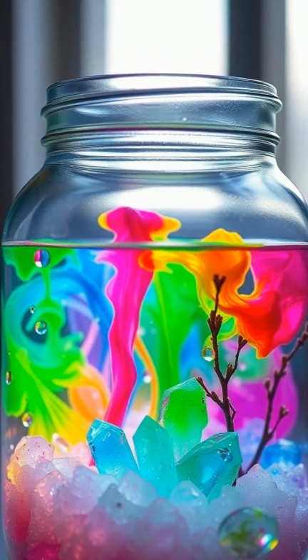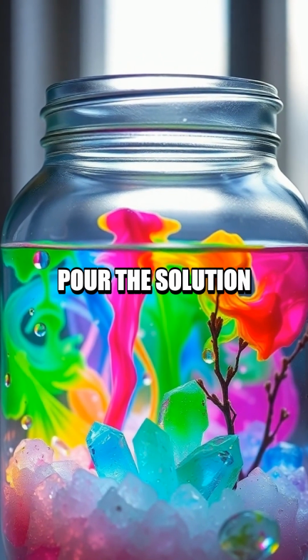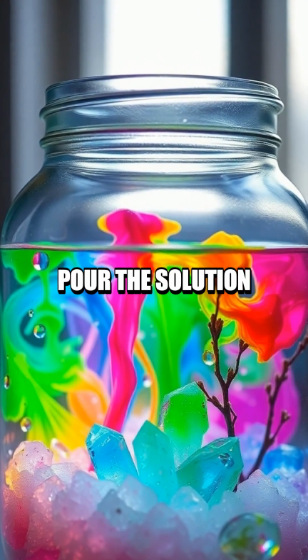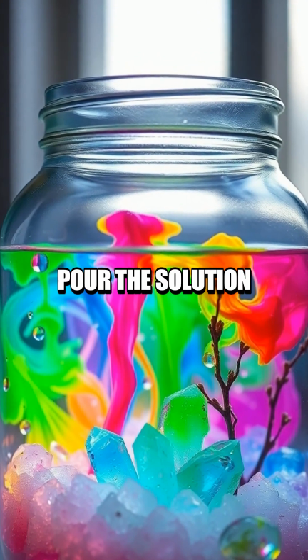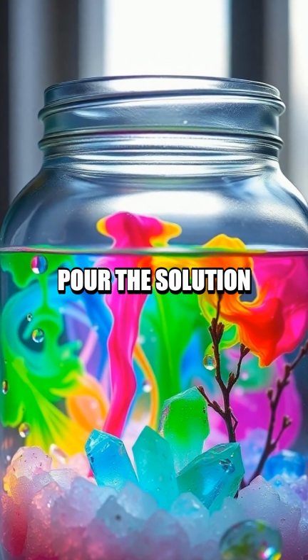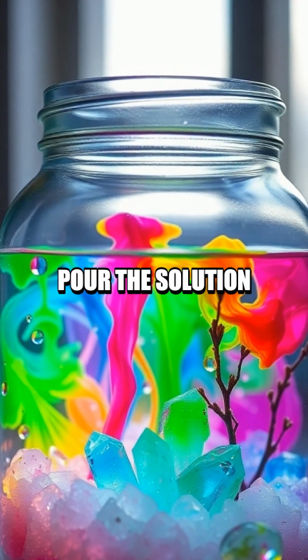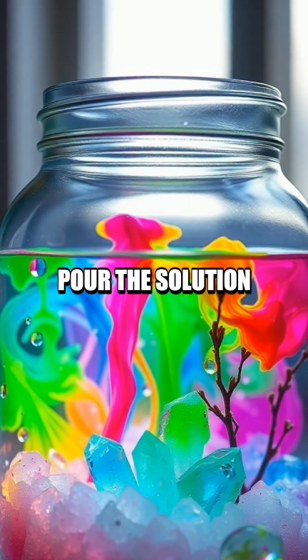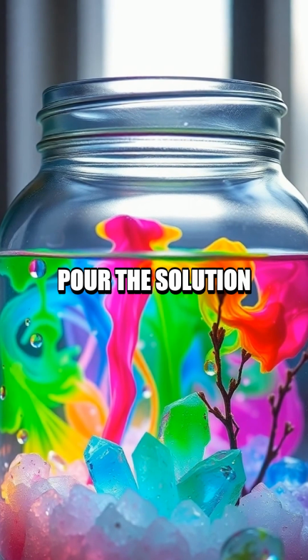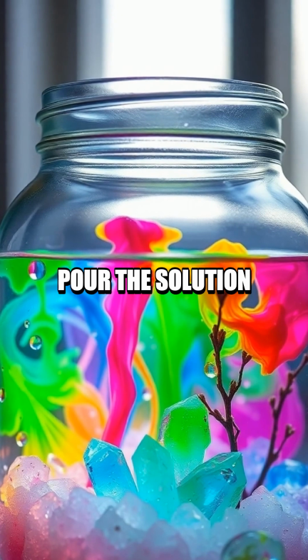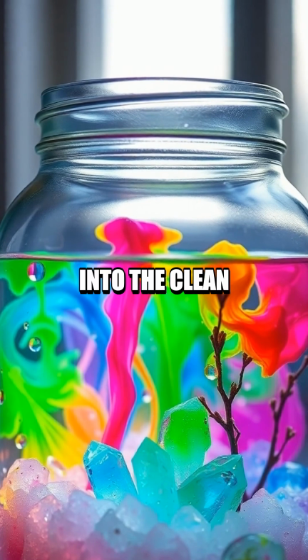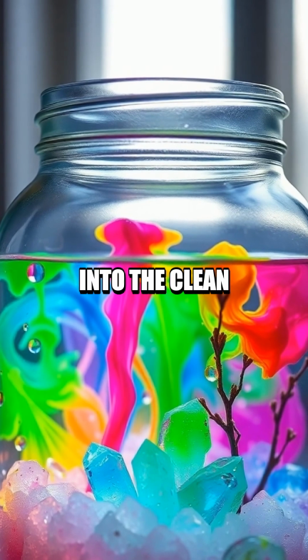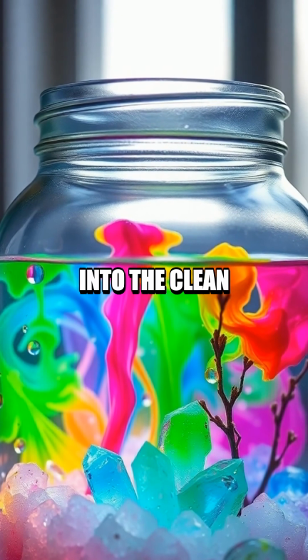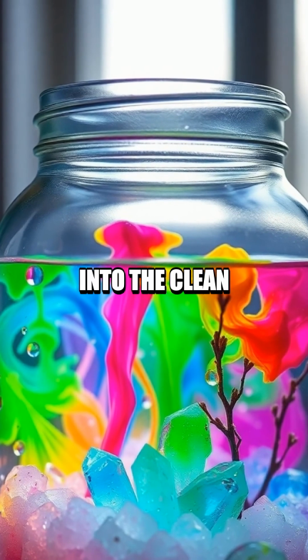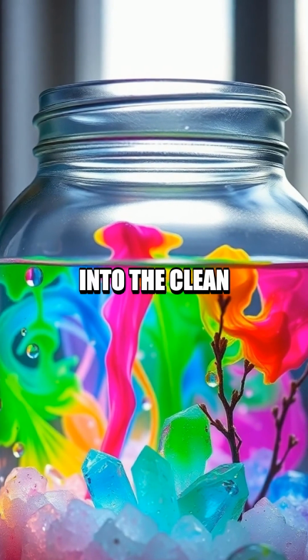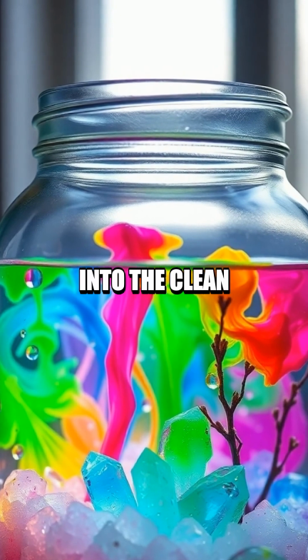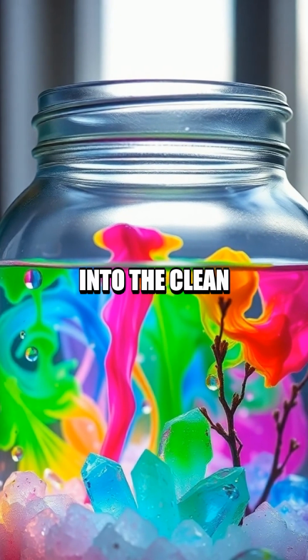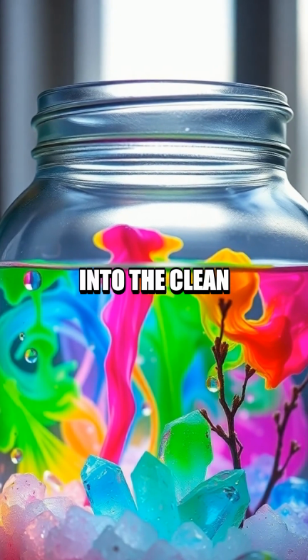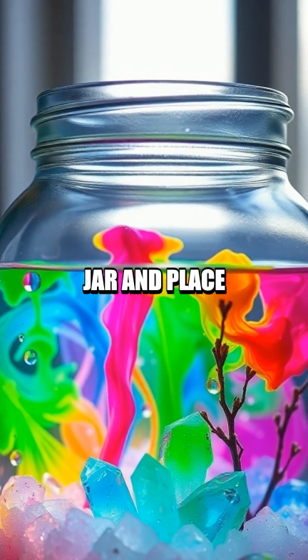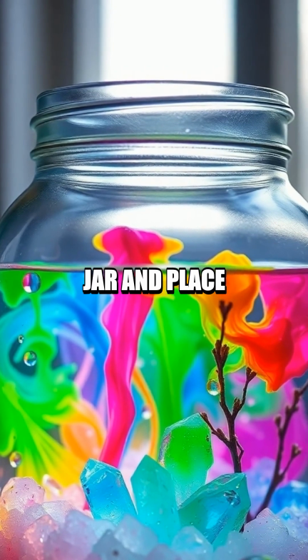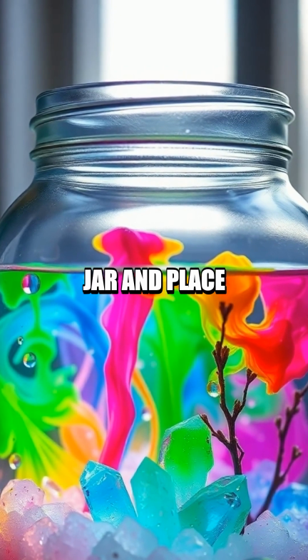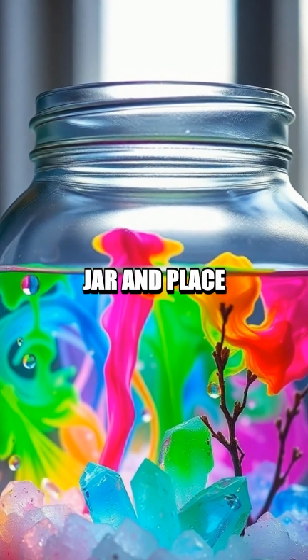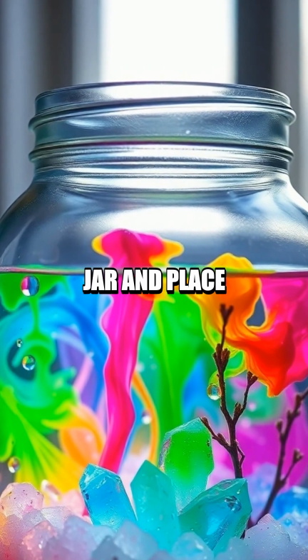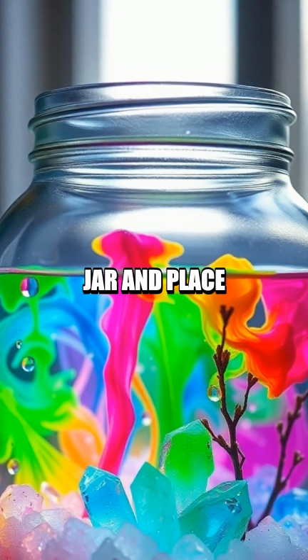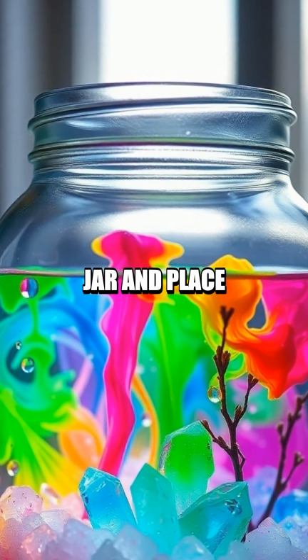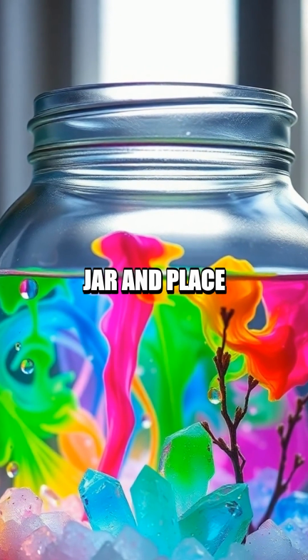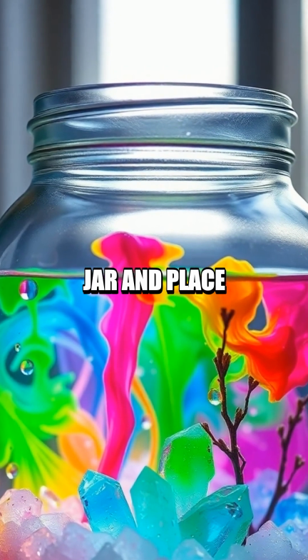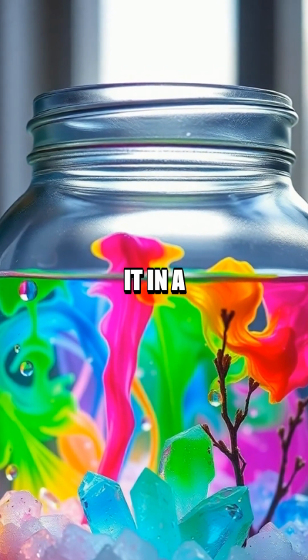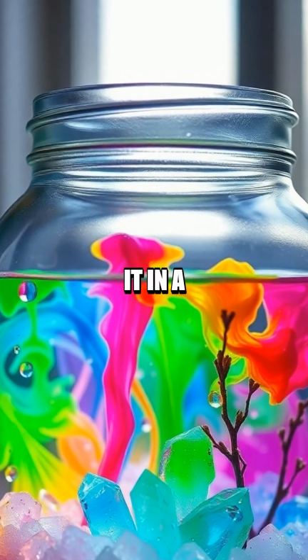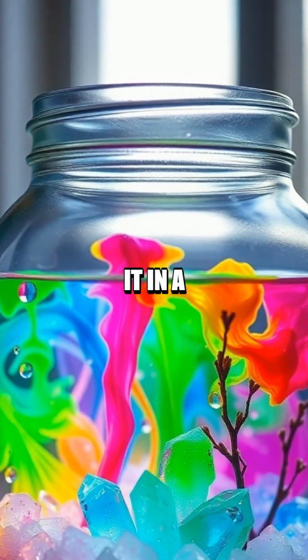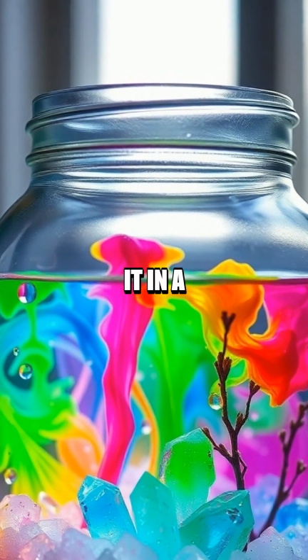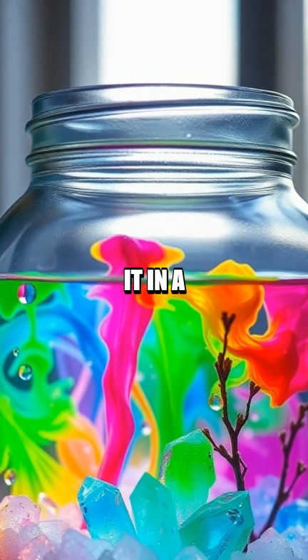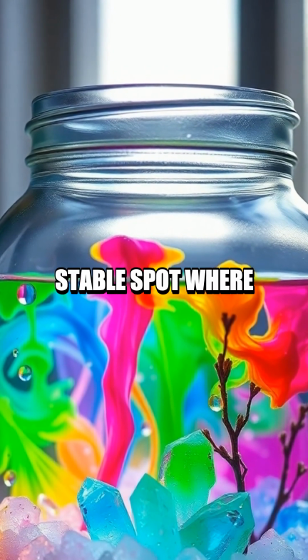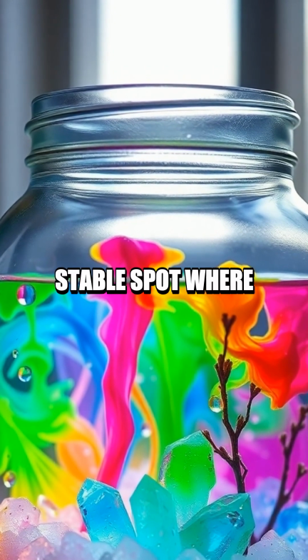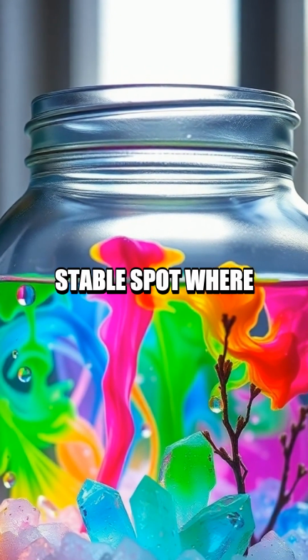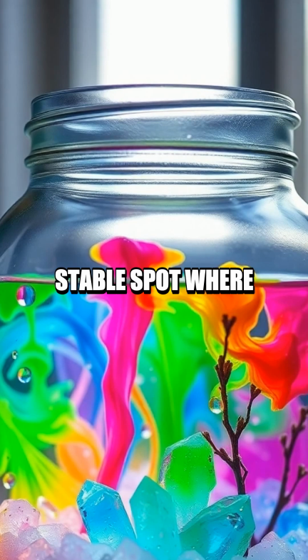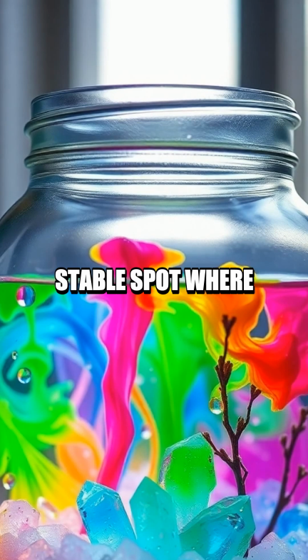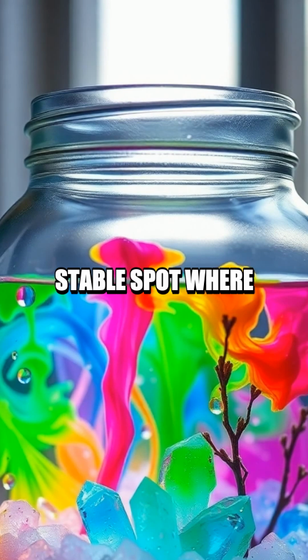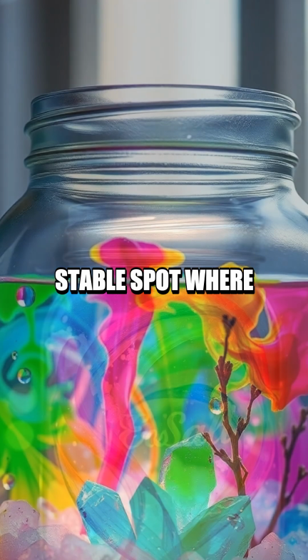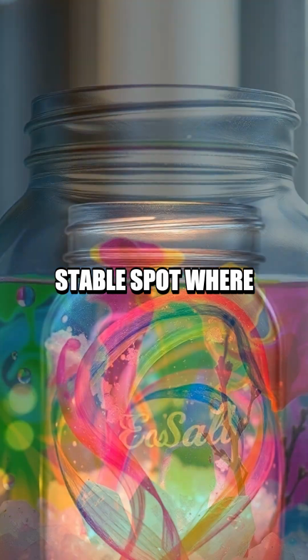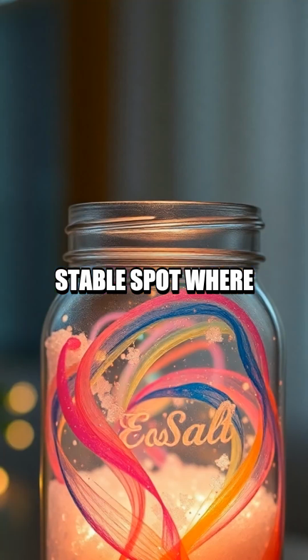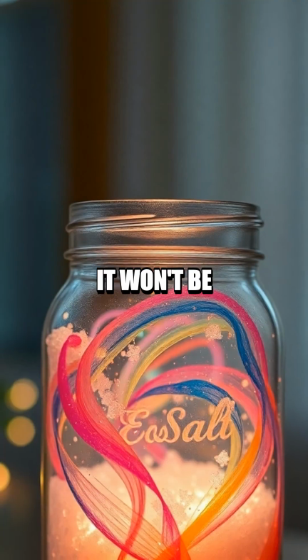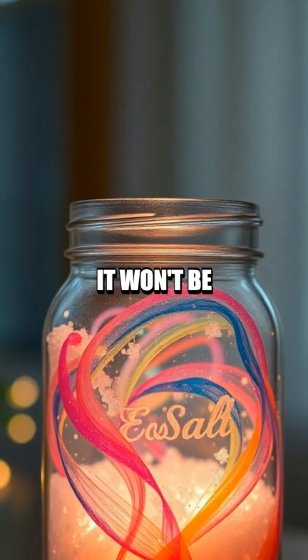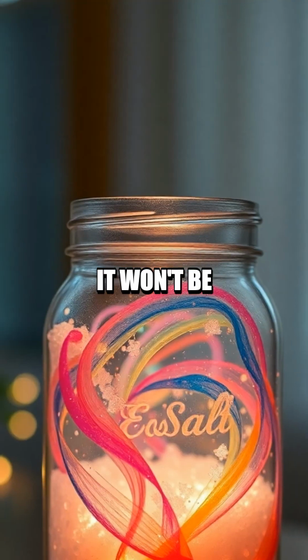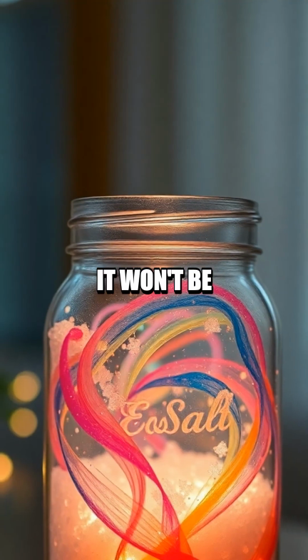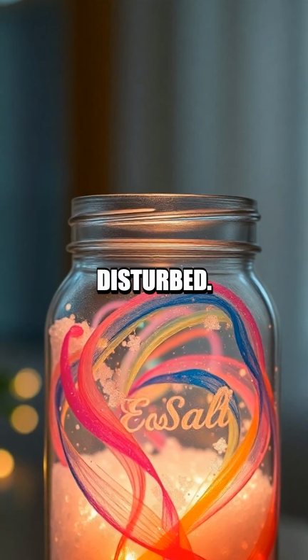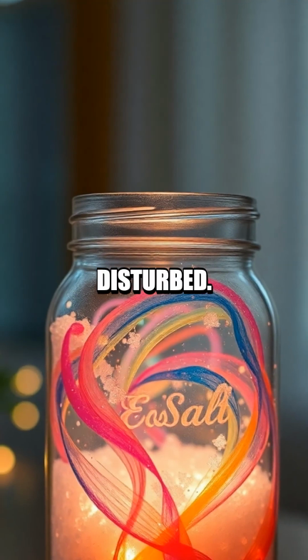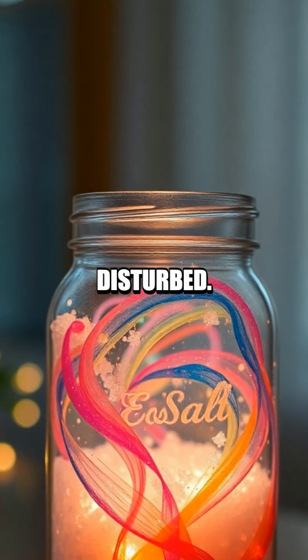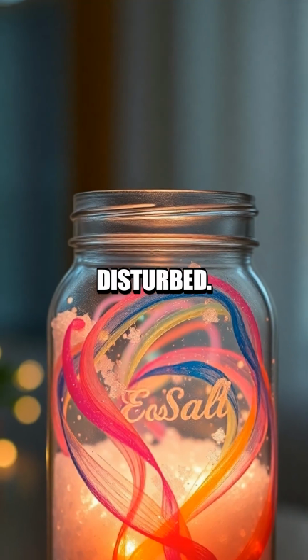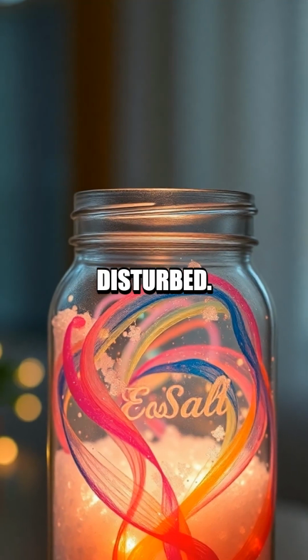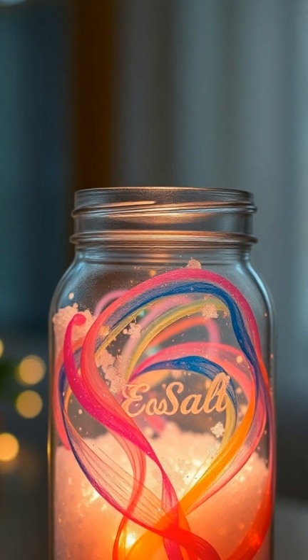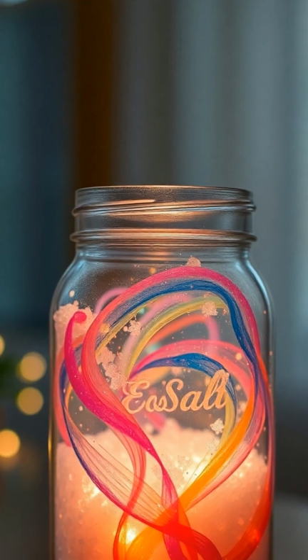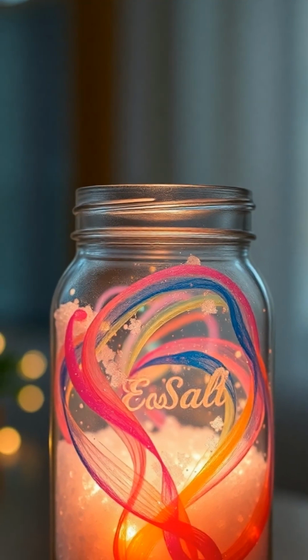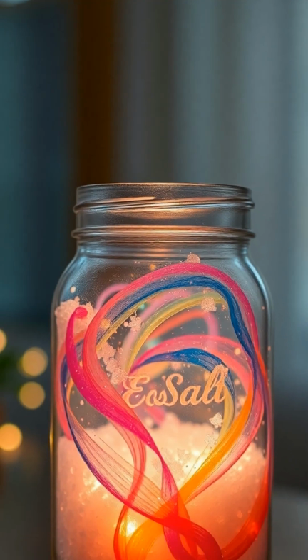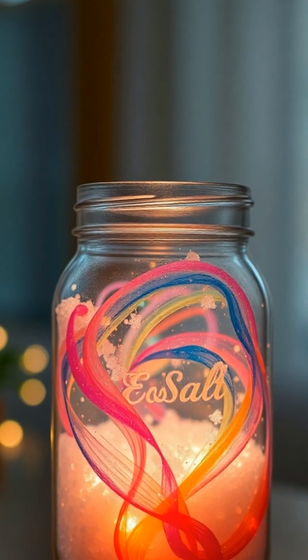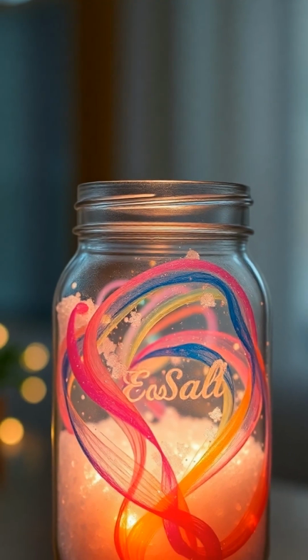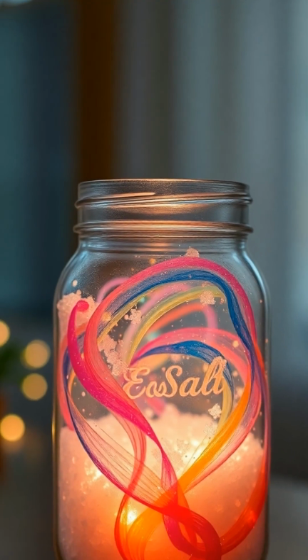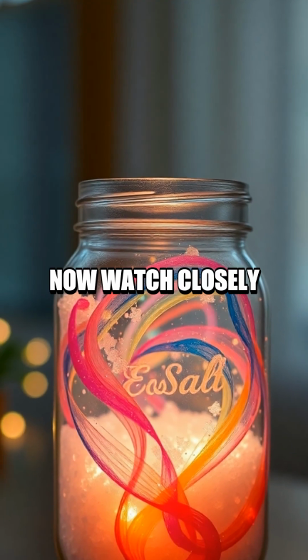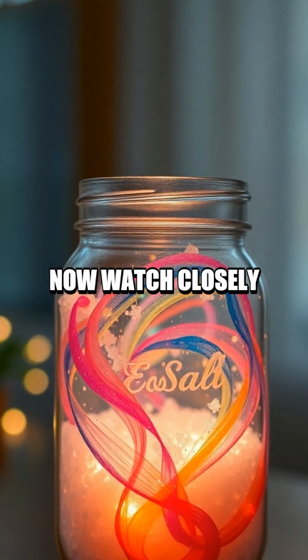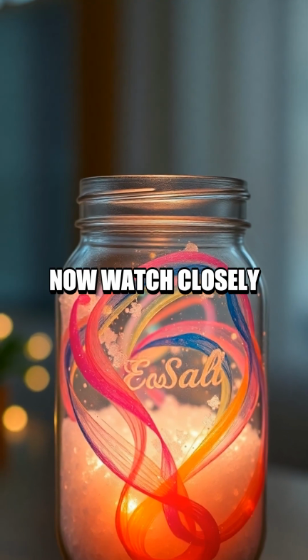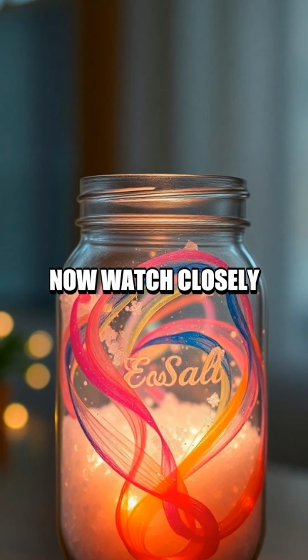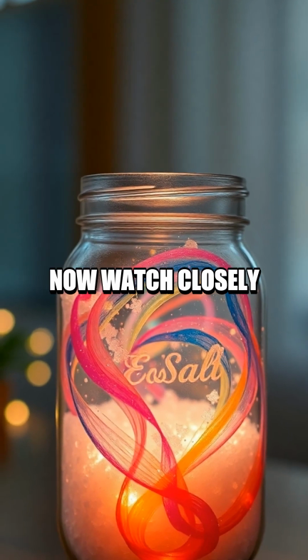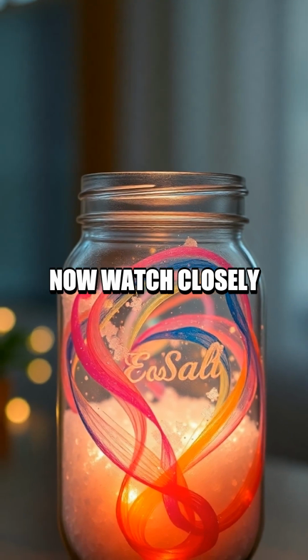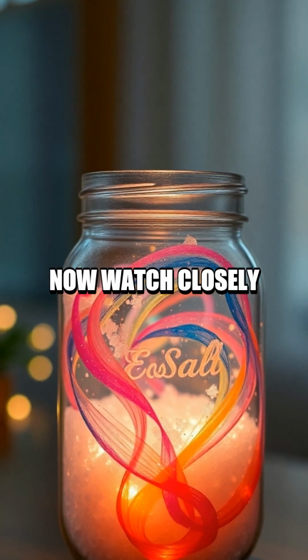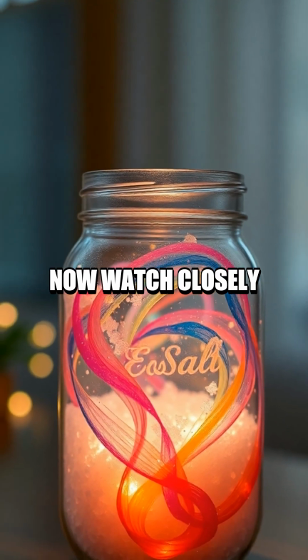Pour the solution into the clean jar and place it in a stable spot where it won't be disturbed. Now watch closely.